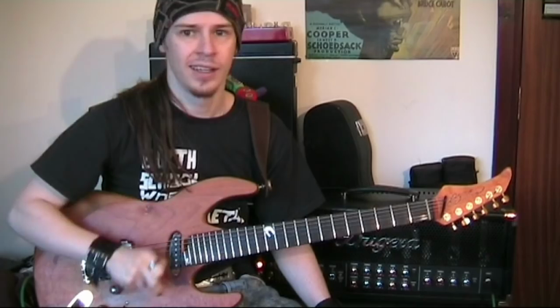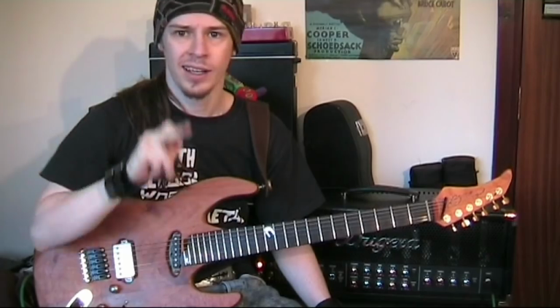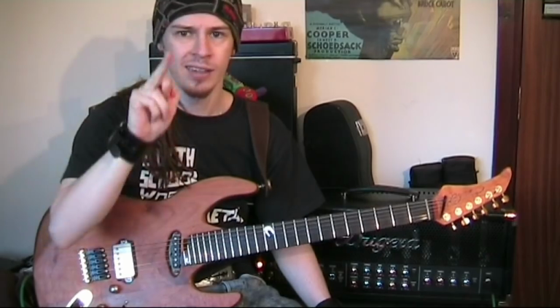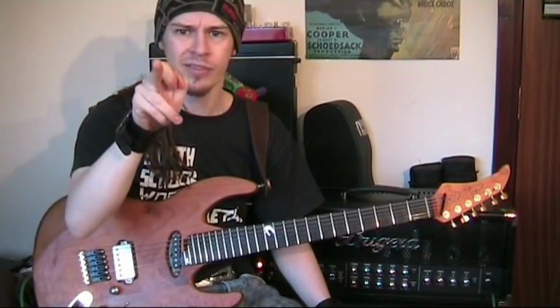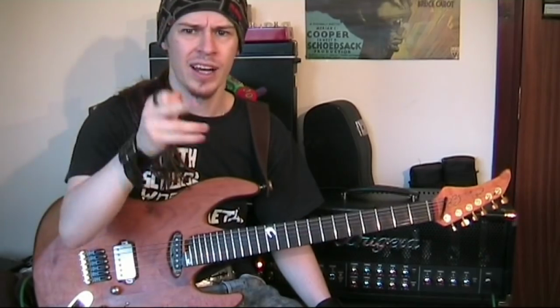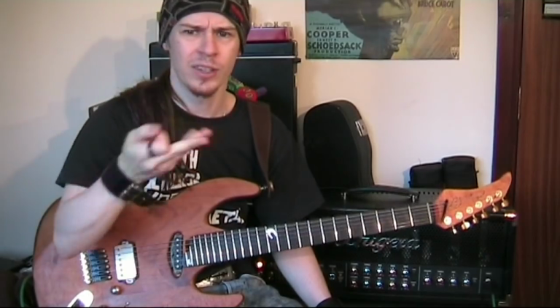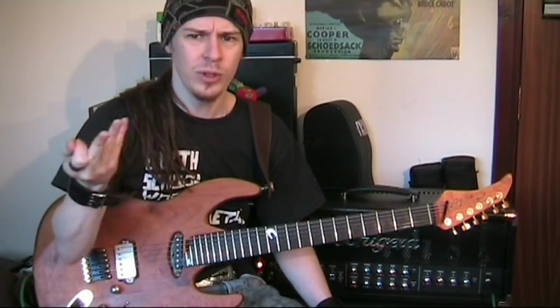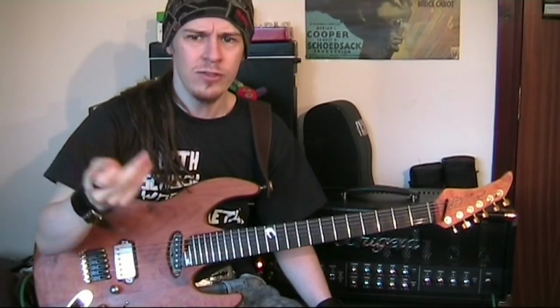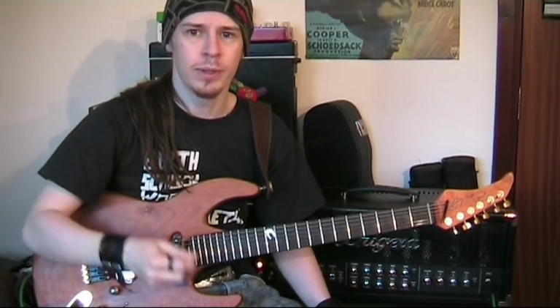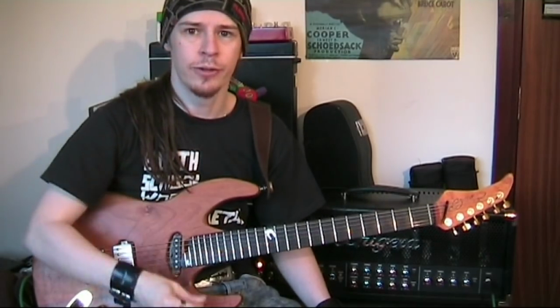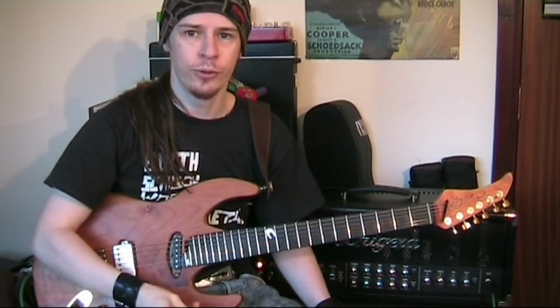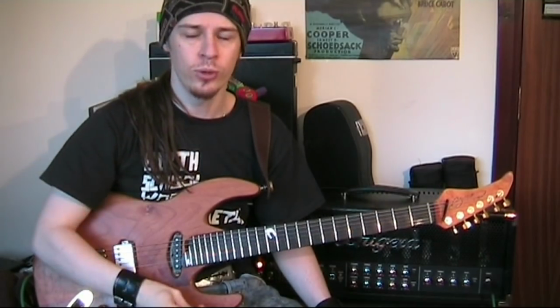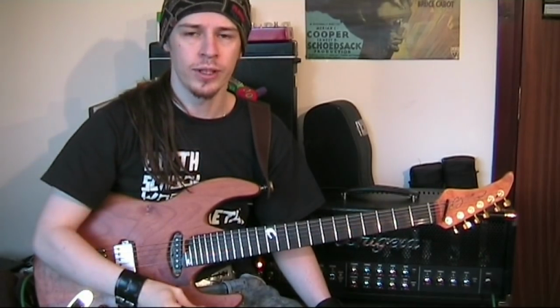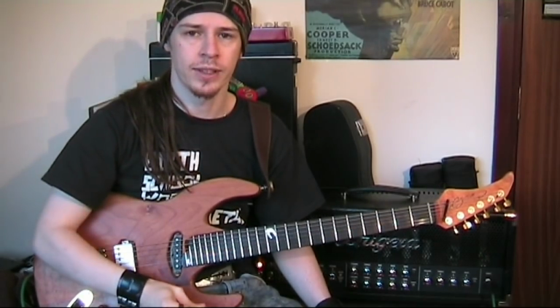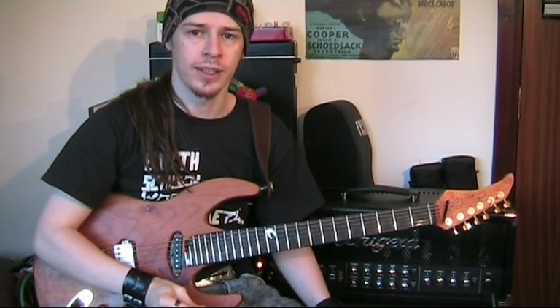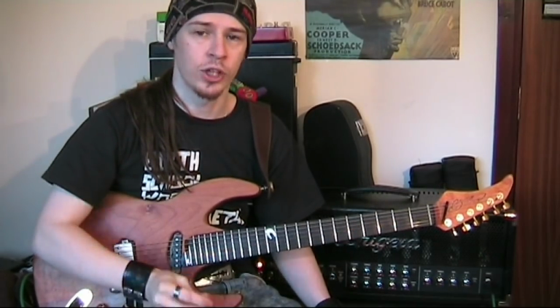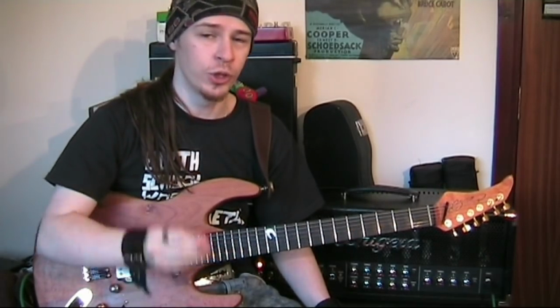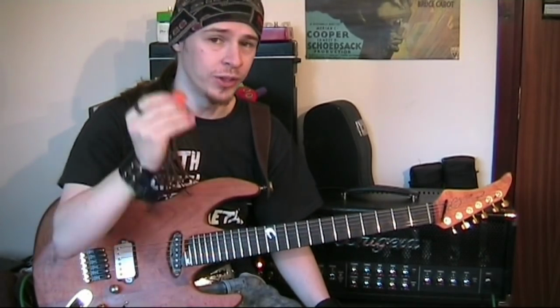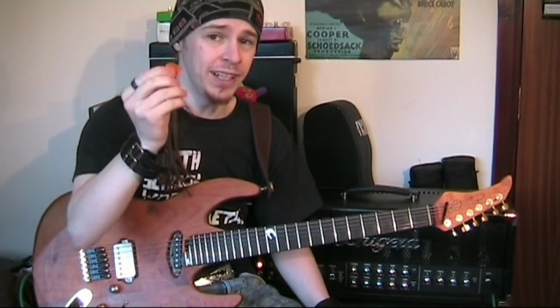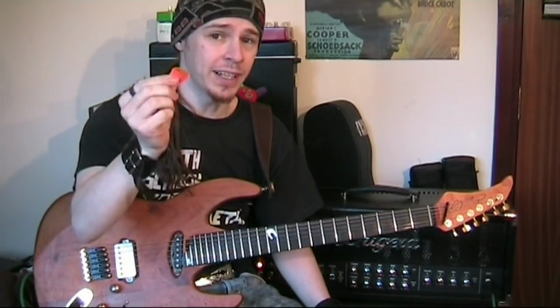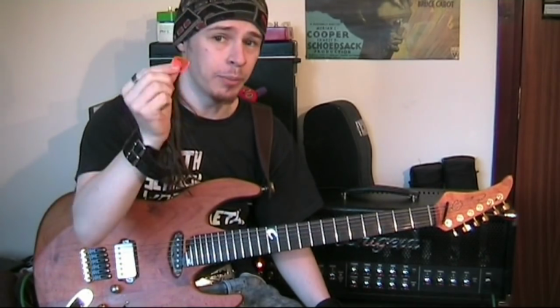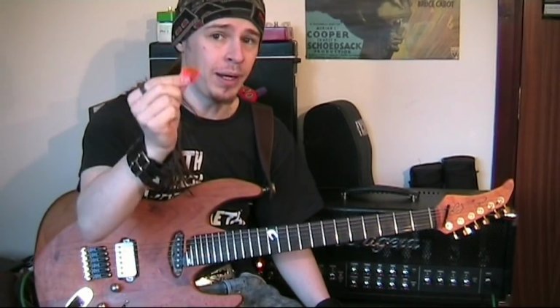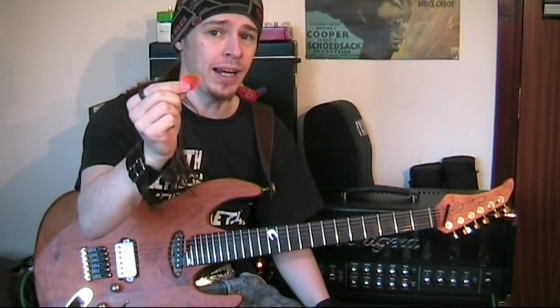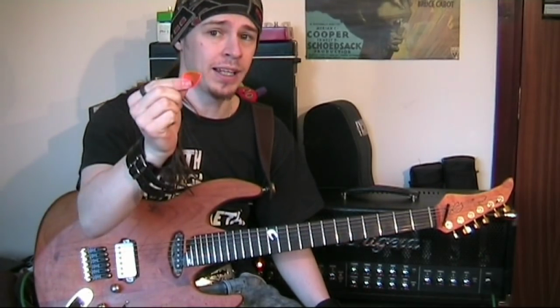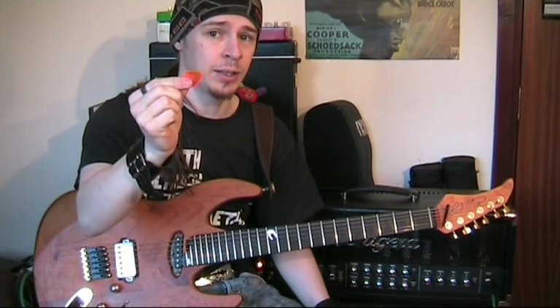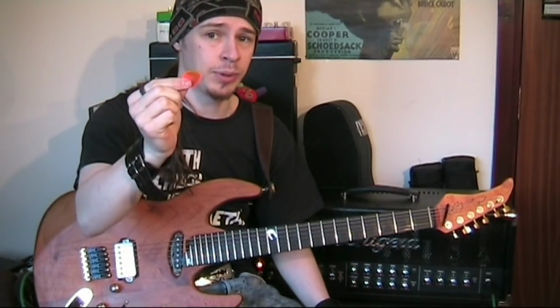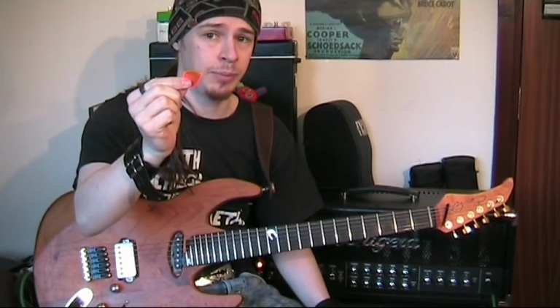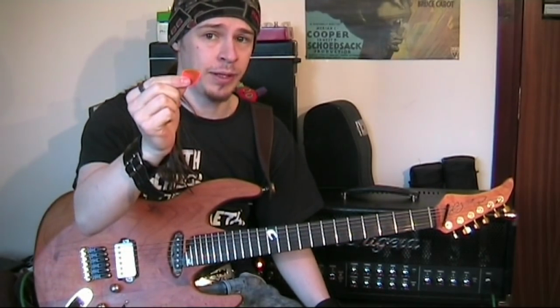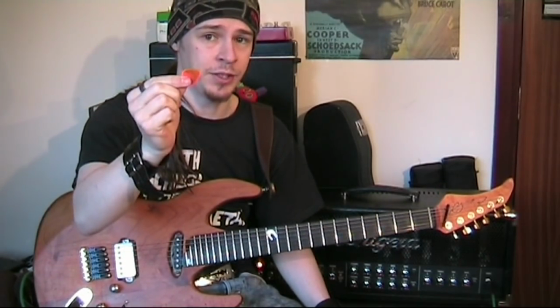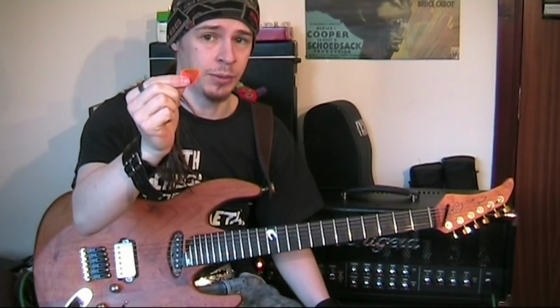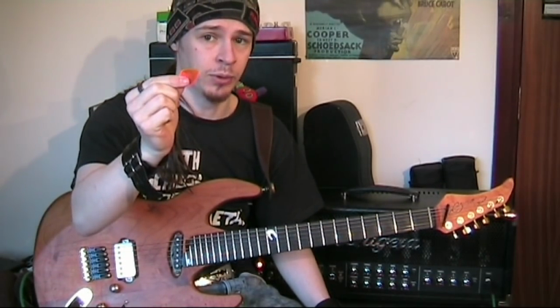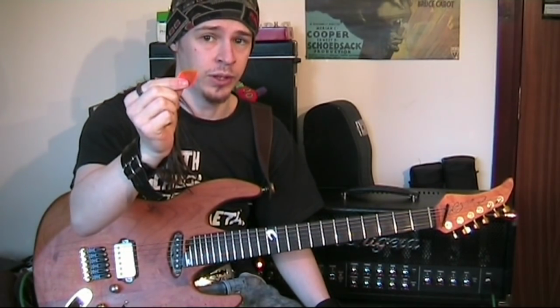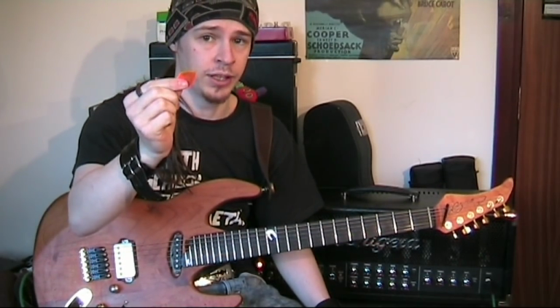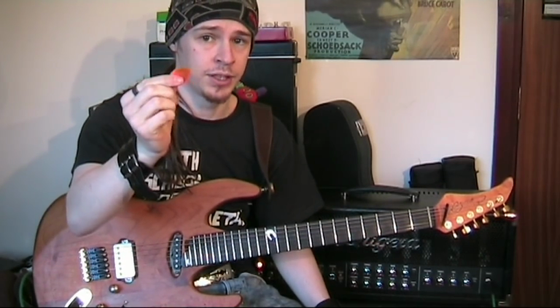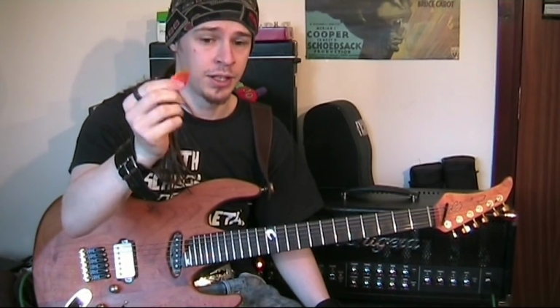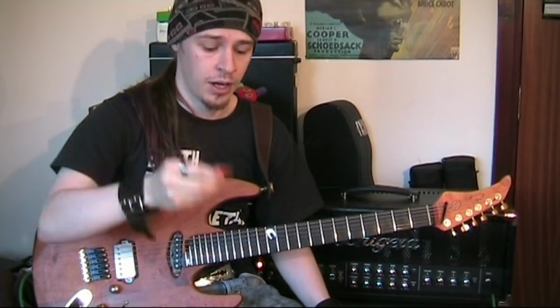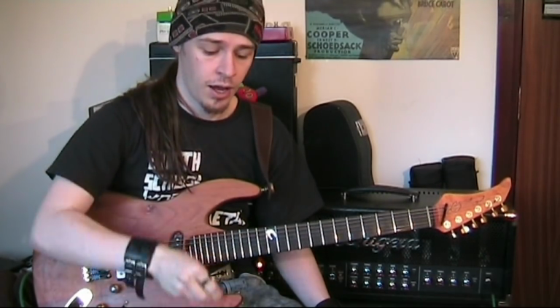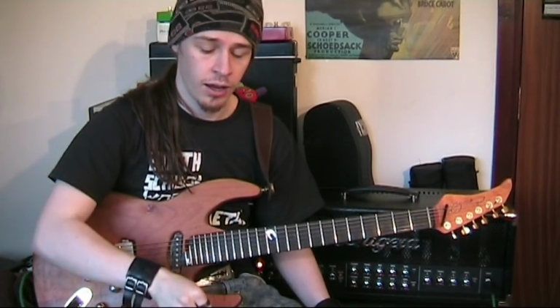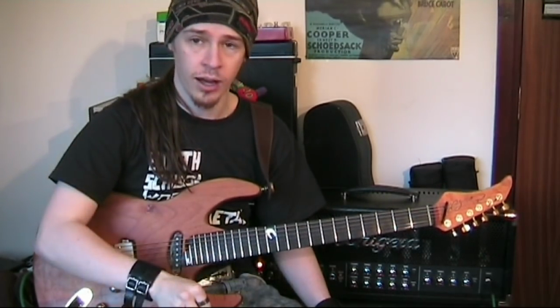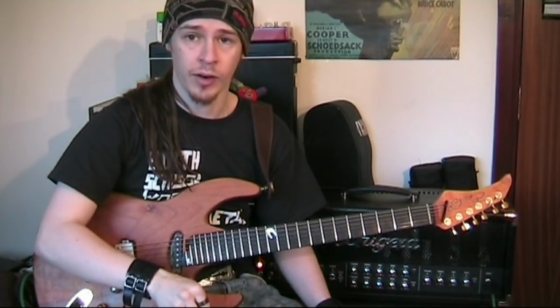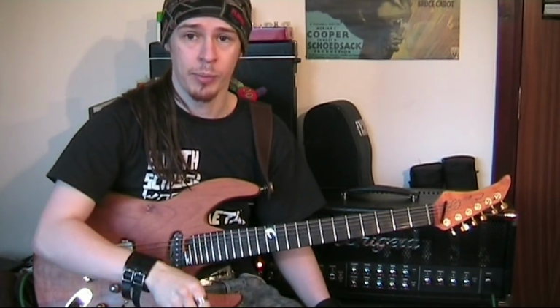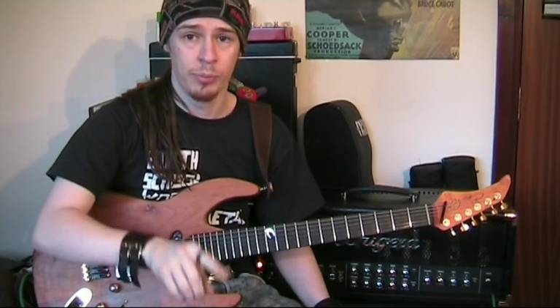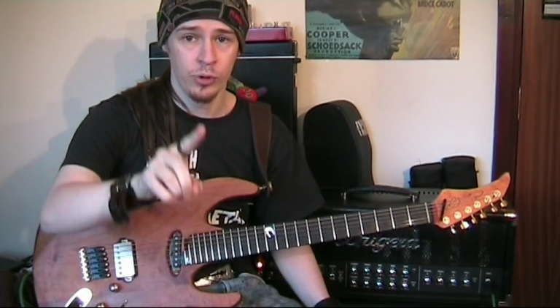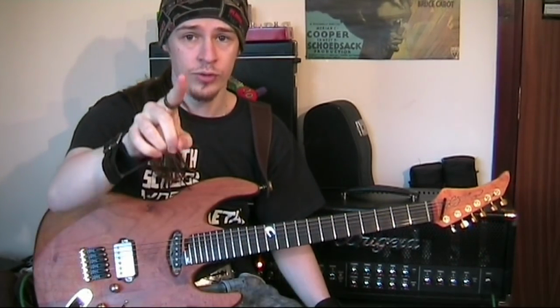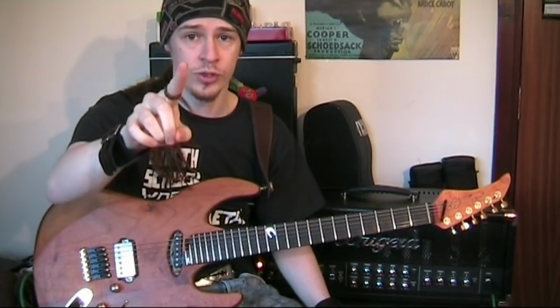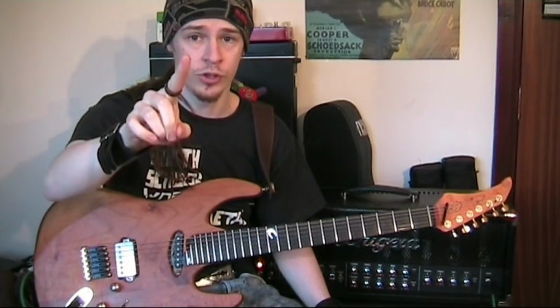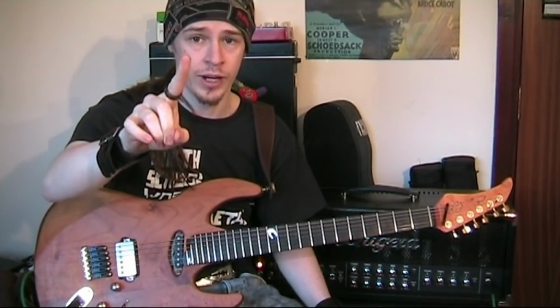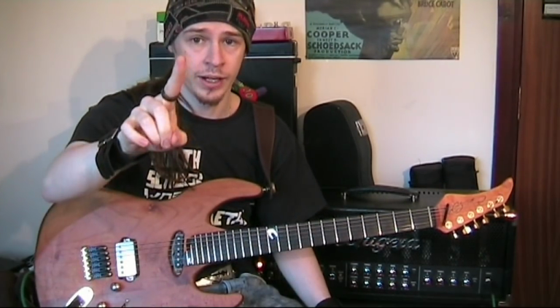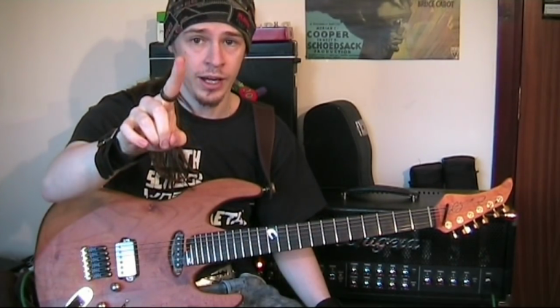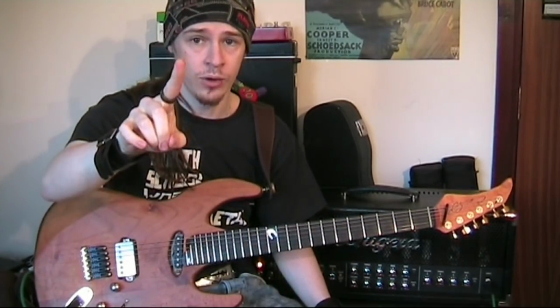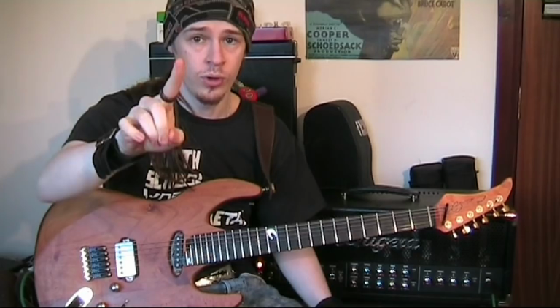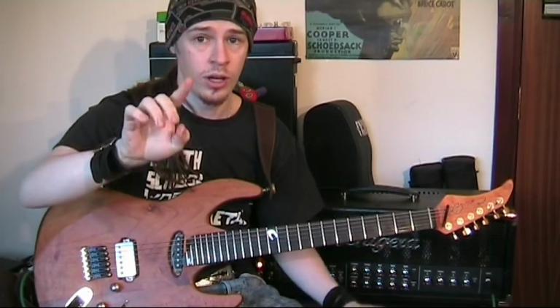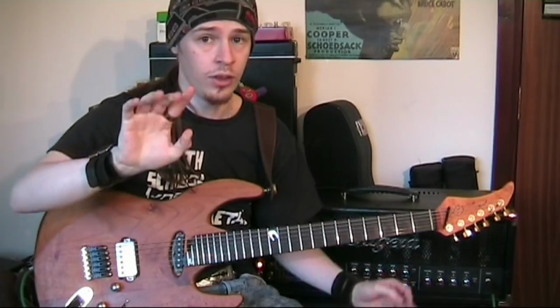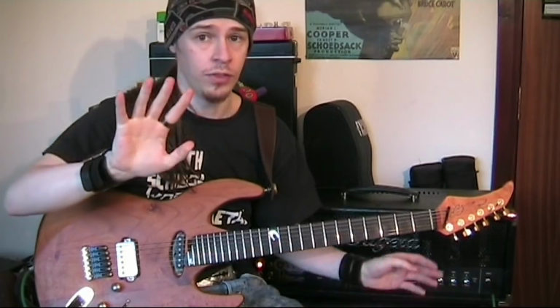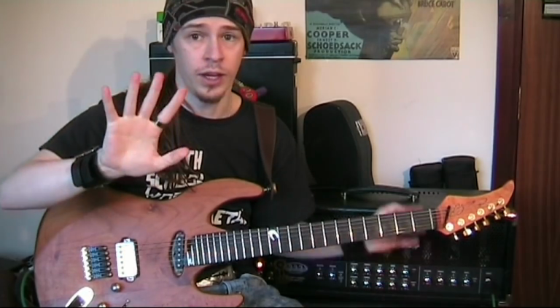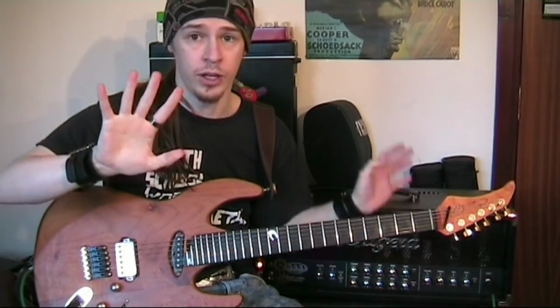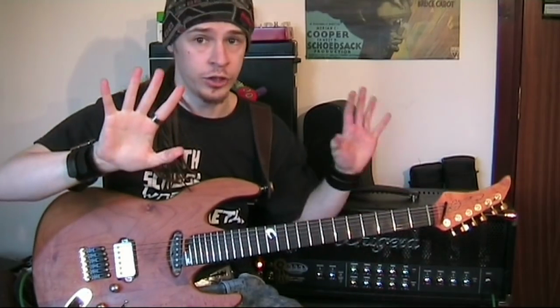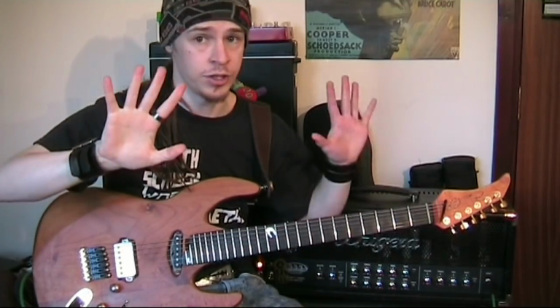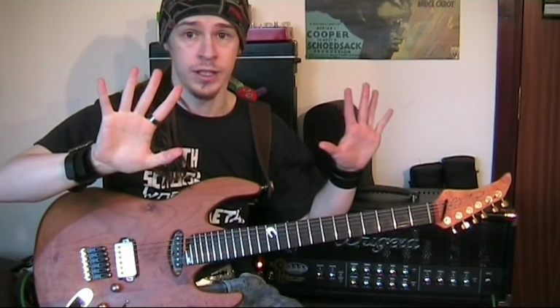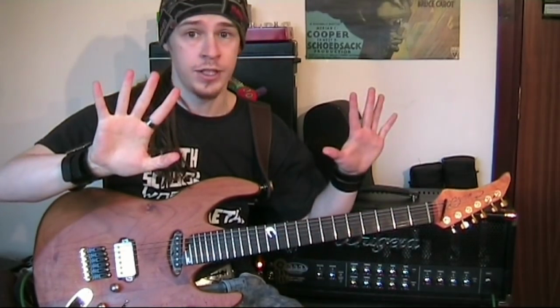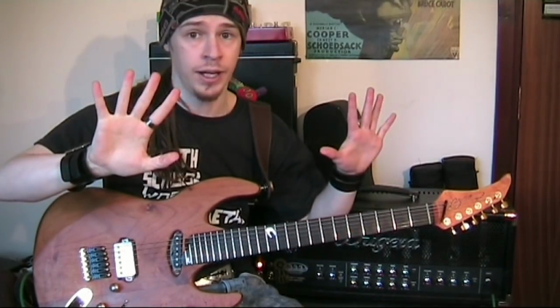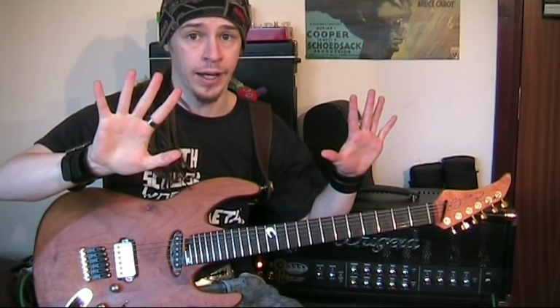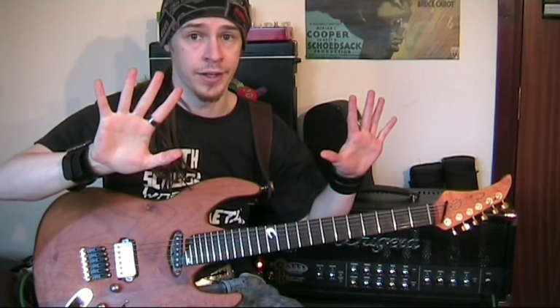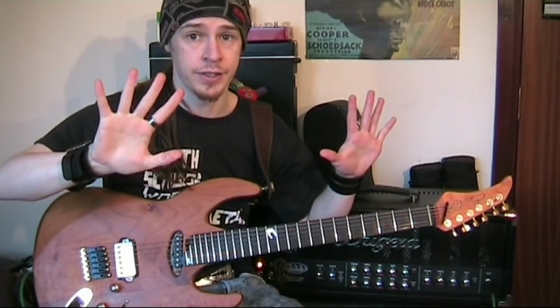In fact, don't even be fooled into thinking you need a pick to play pinched harmonics. I'm going to prove to you right now that you just need your hands.